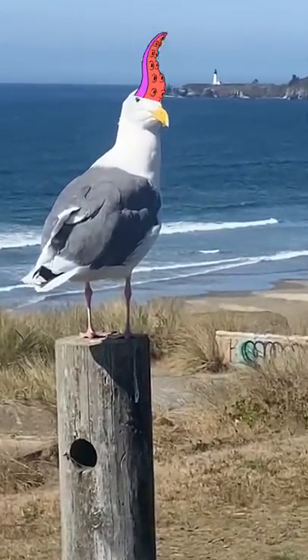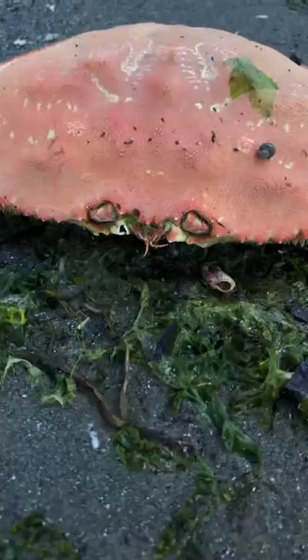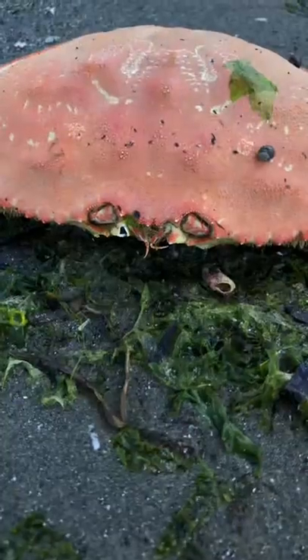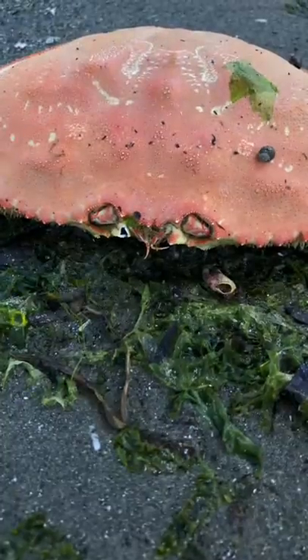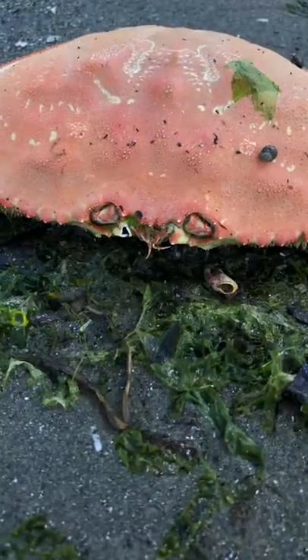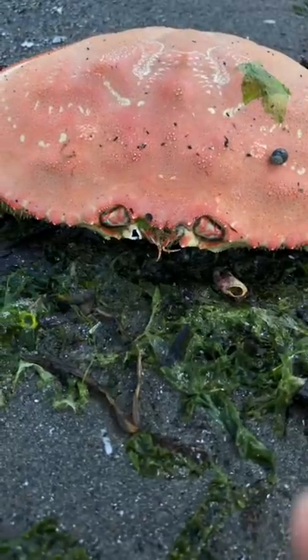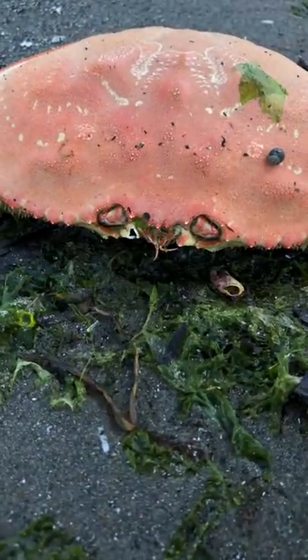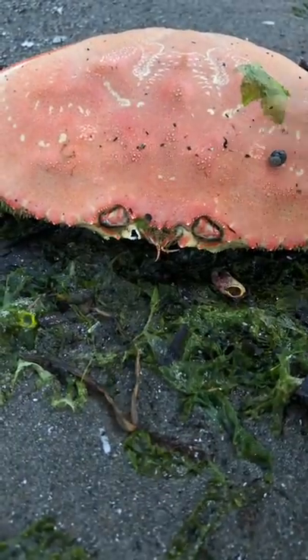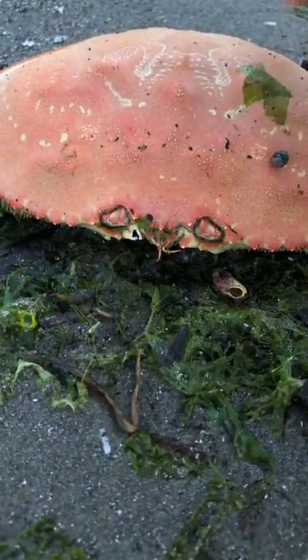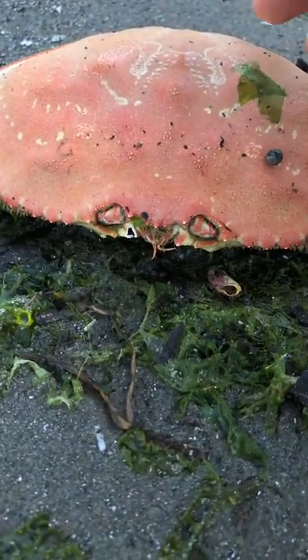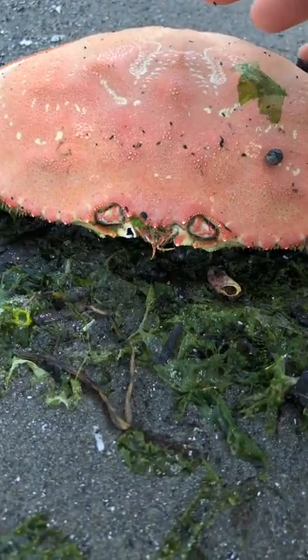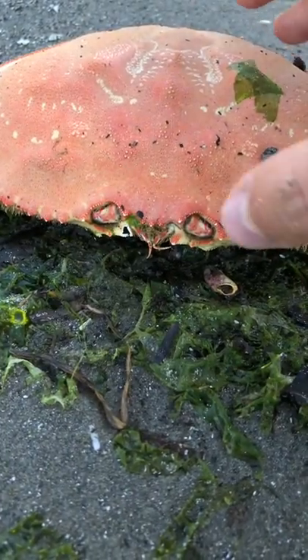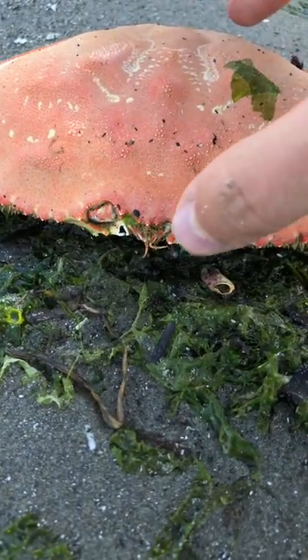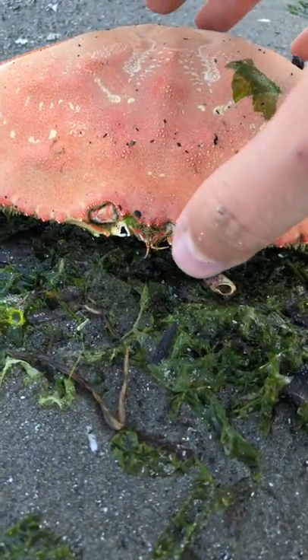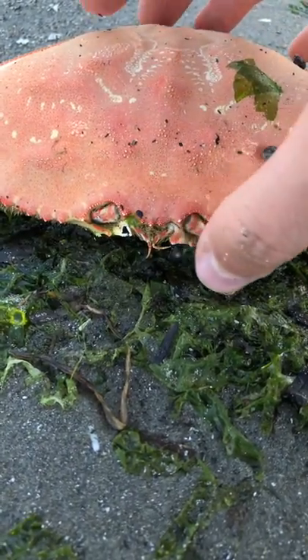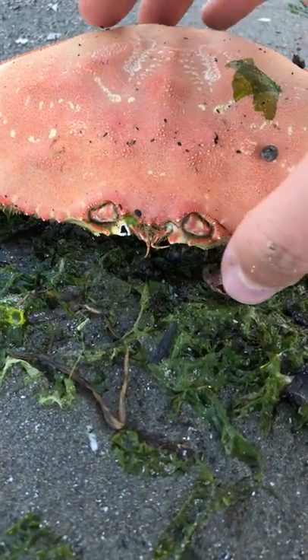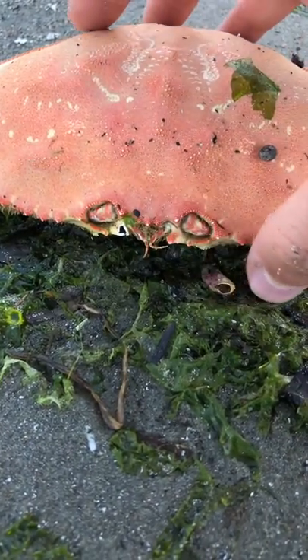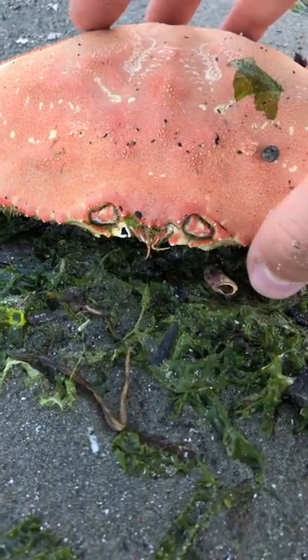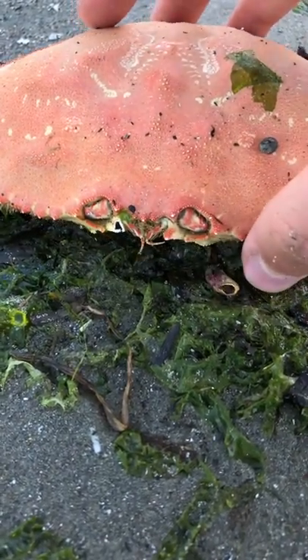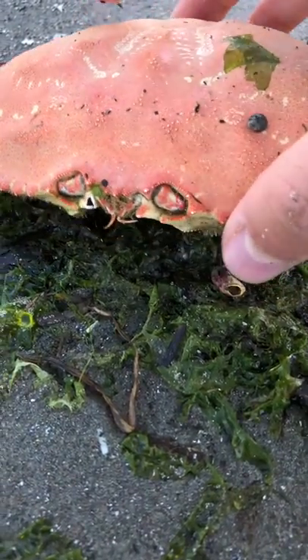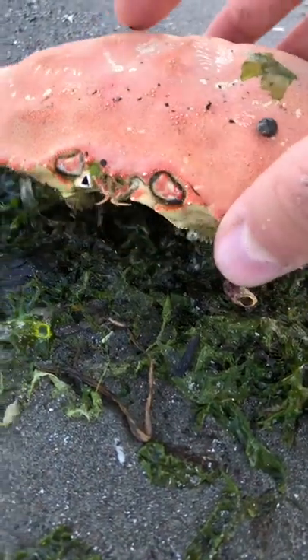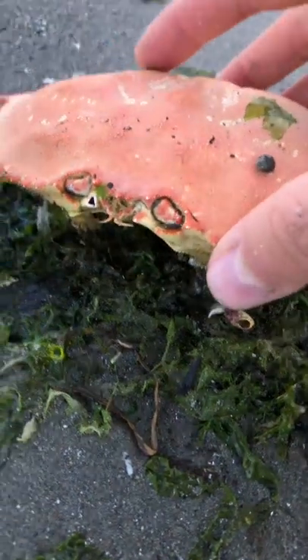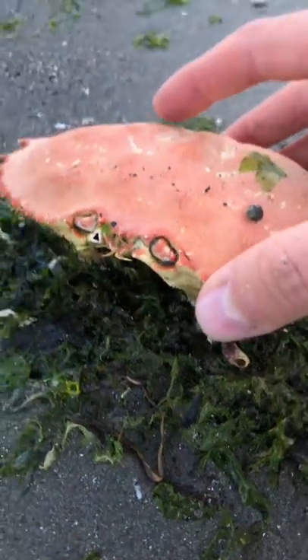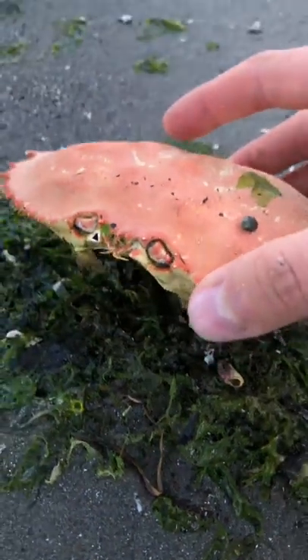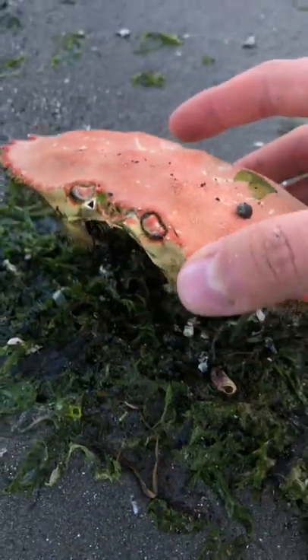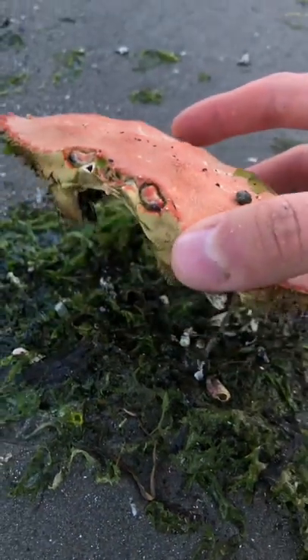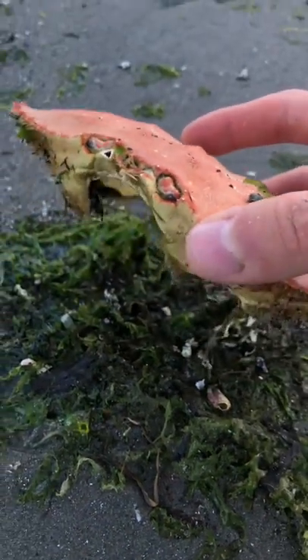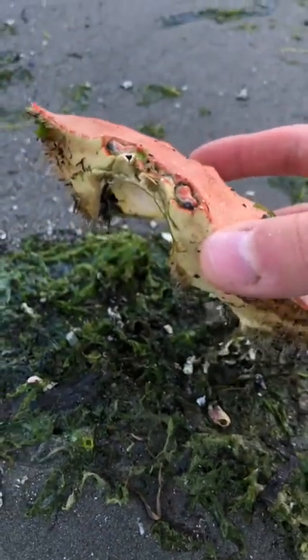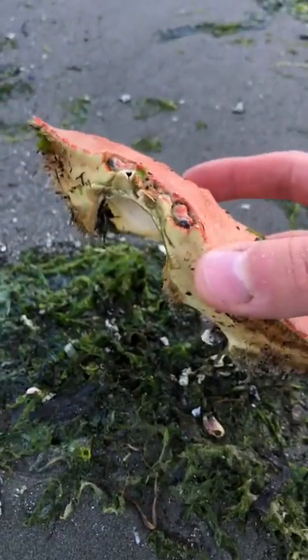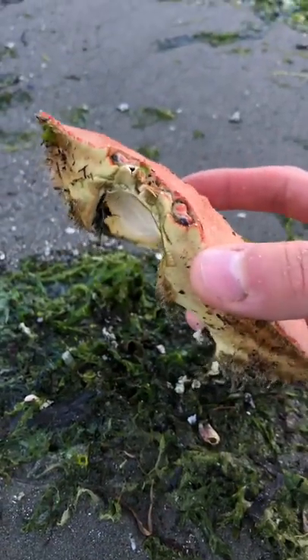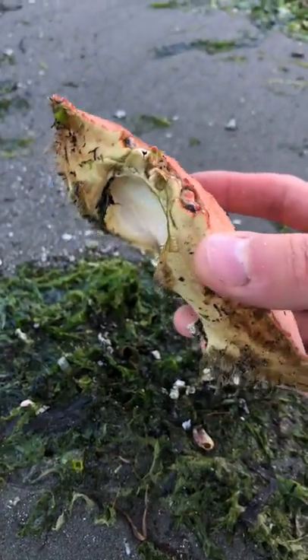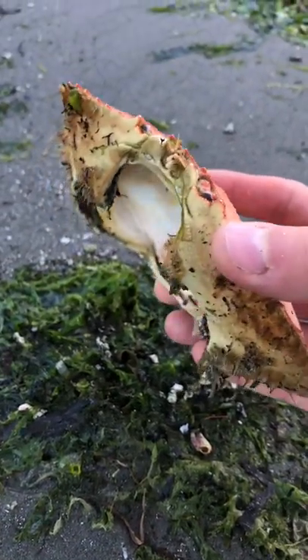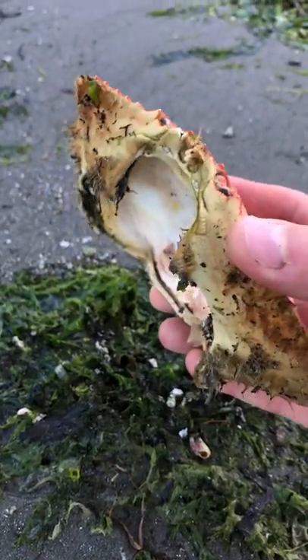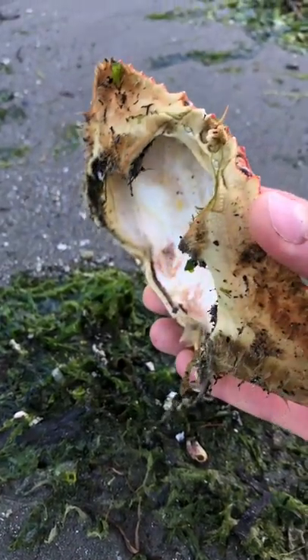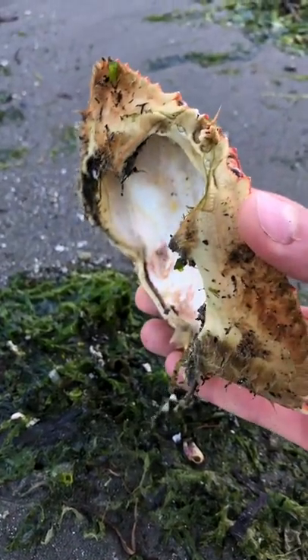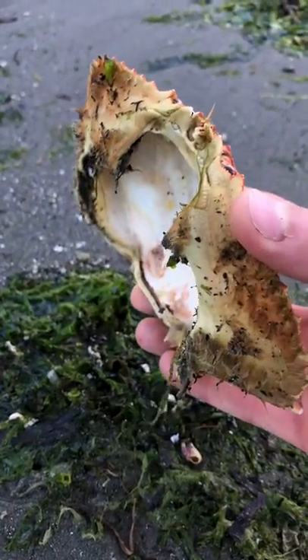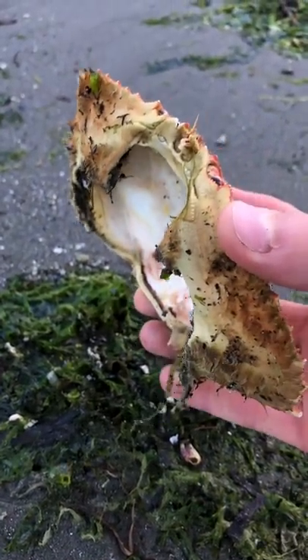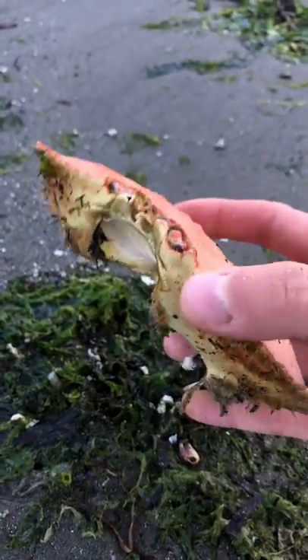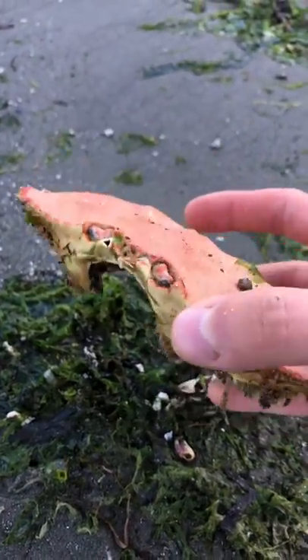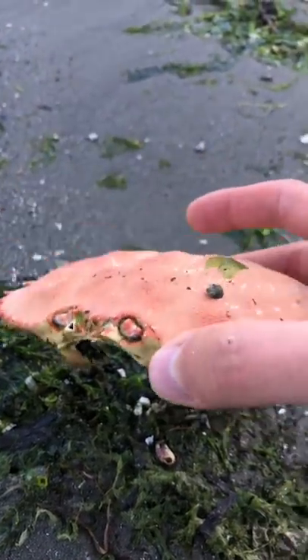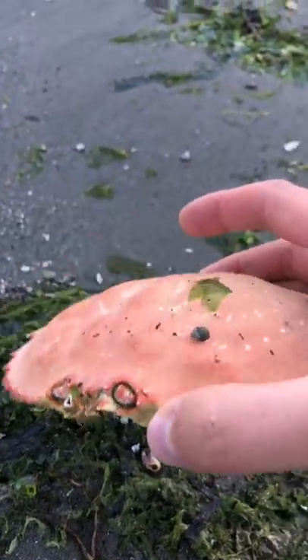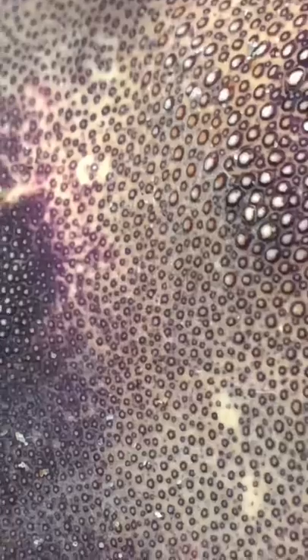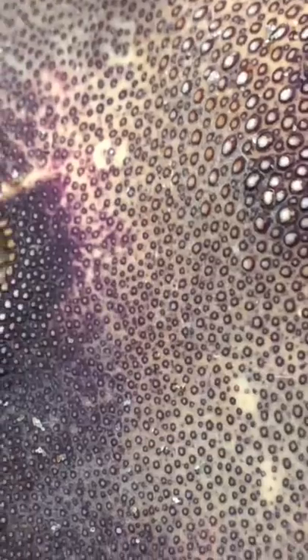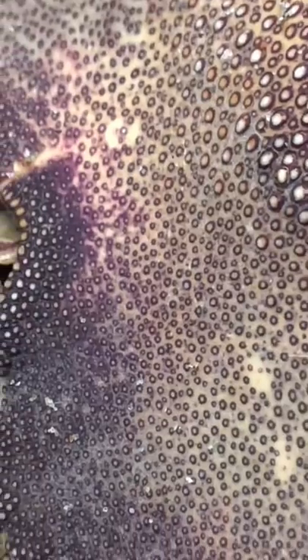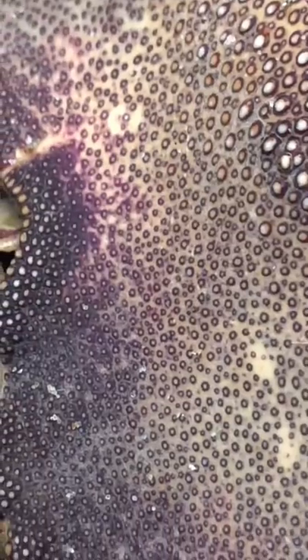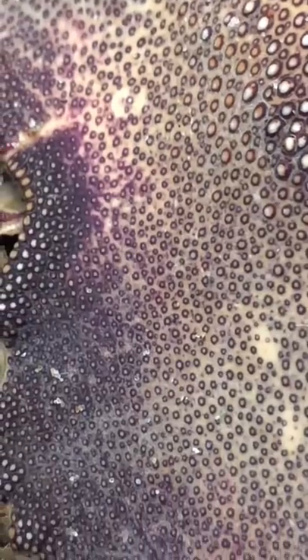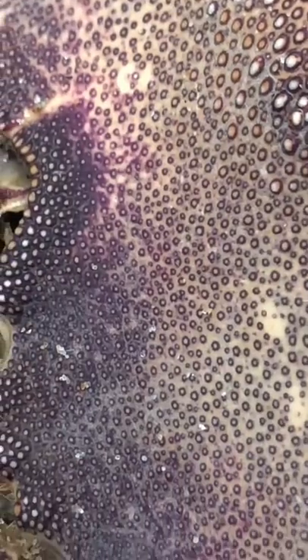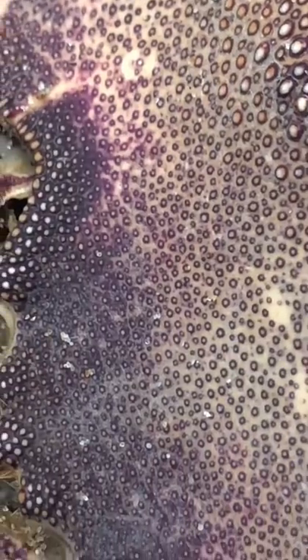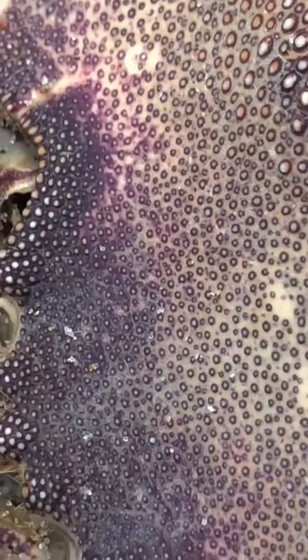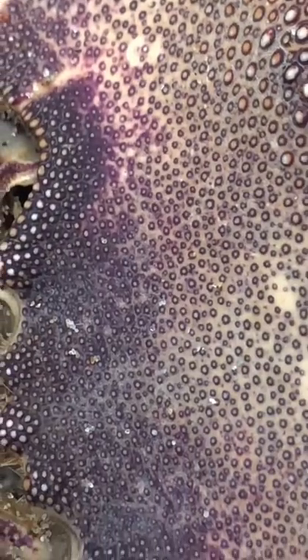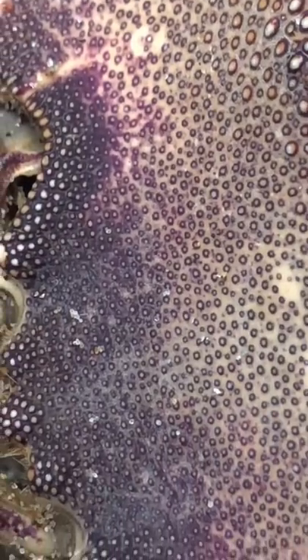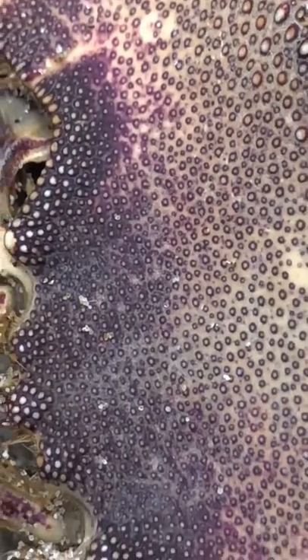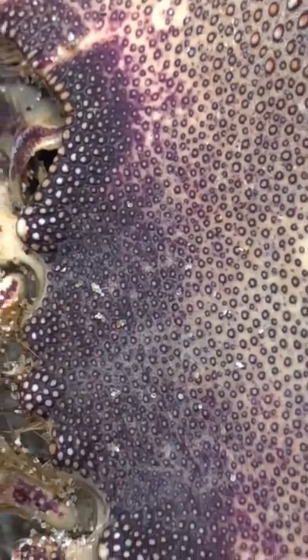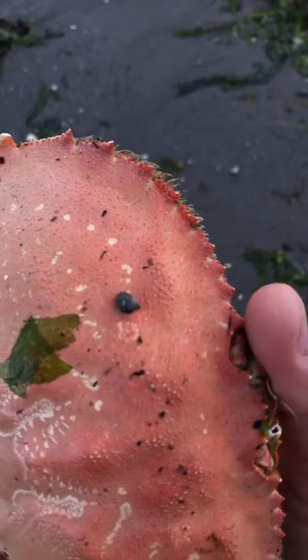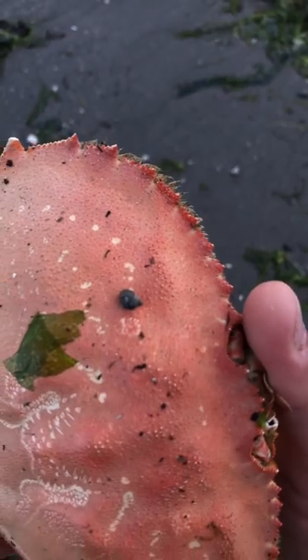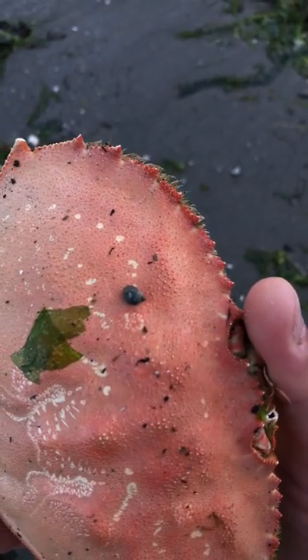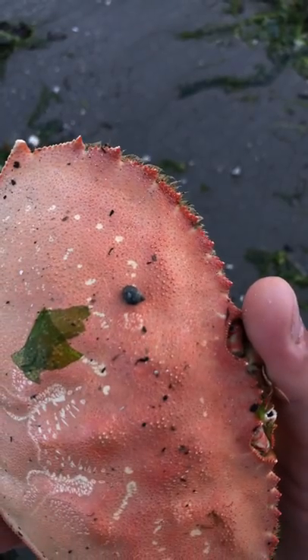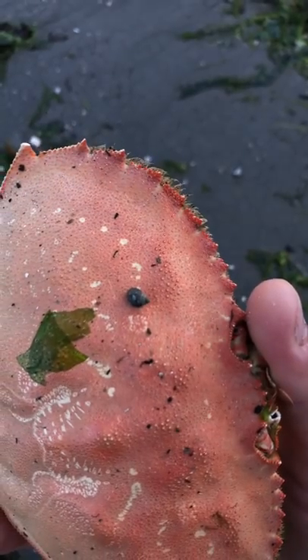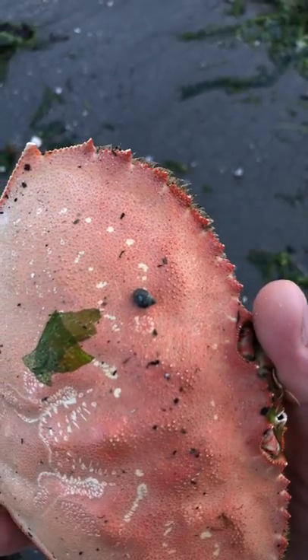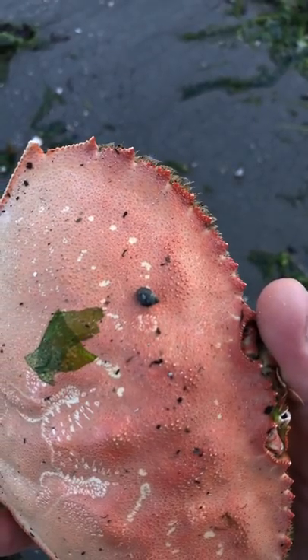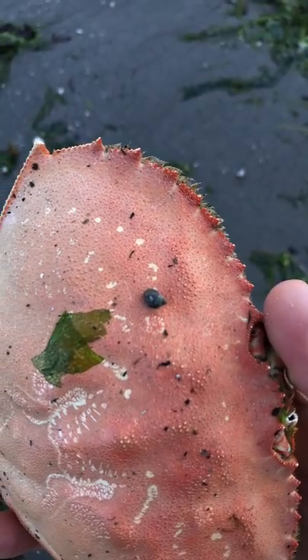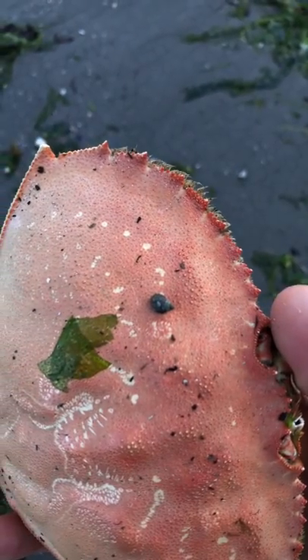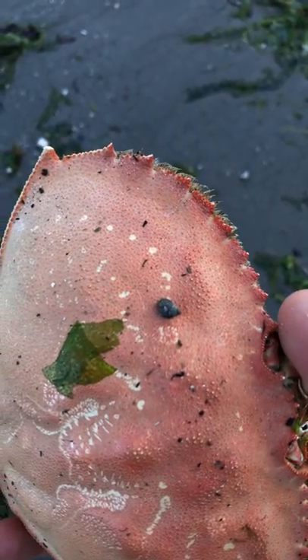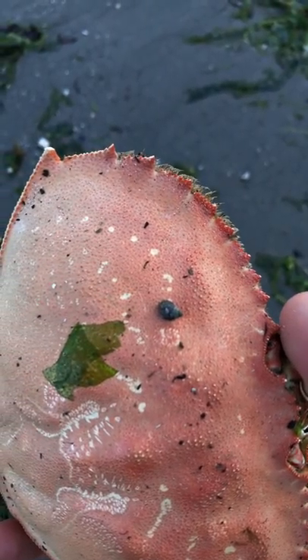When their new shell hardens, it becomes a sharp and sturdy piece of armor for the crab. Check out these cool textures and knife-like spines.